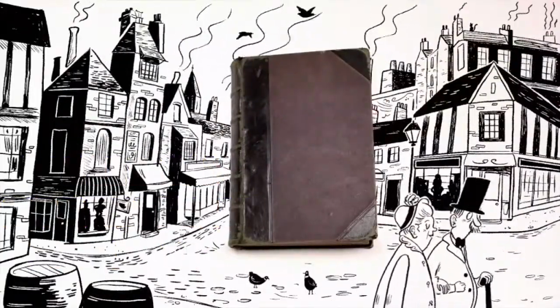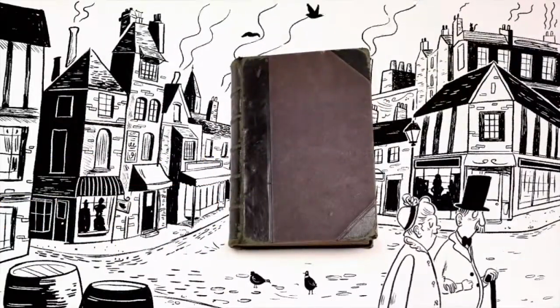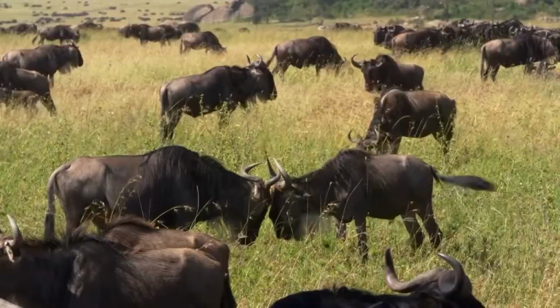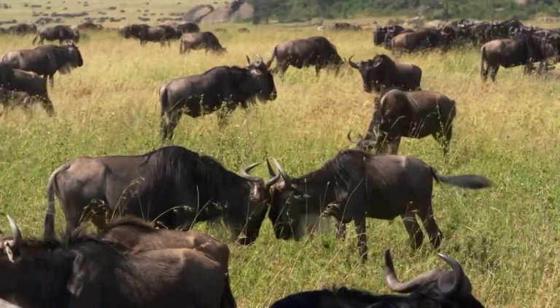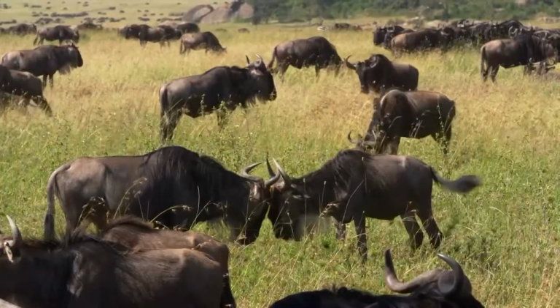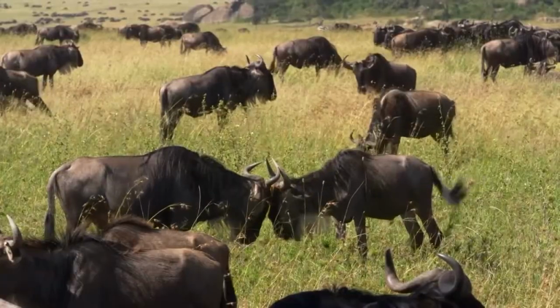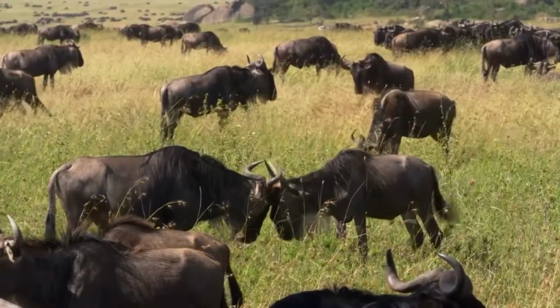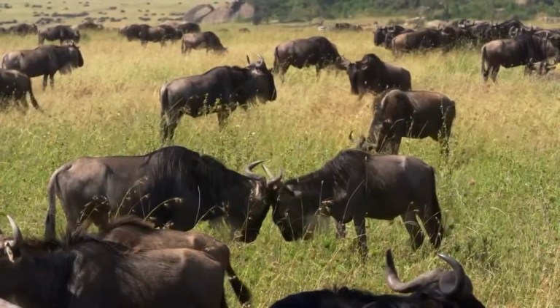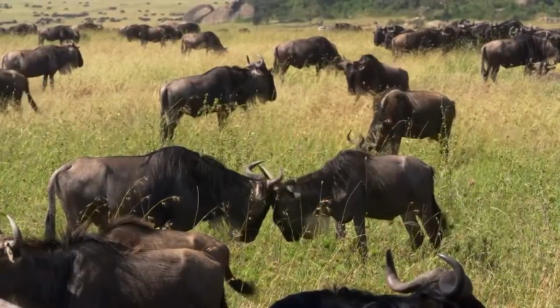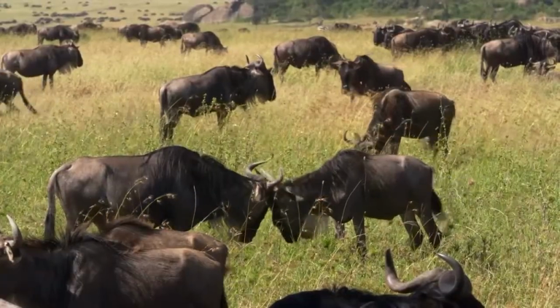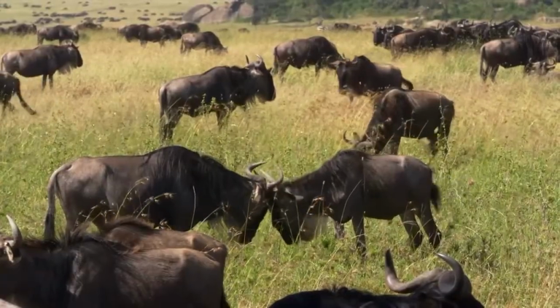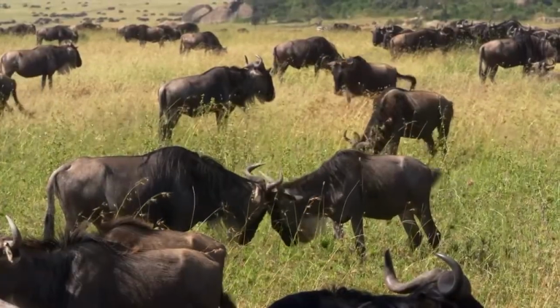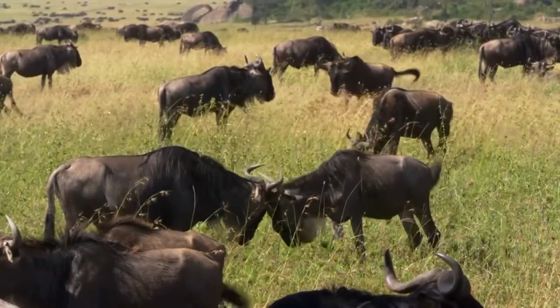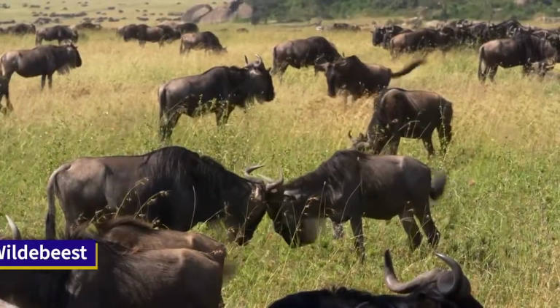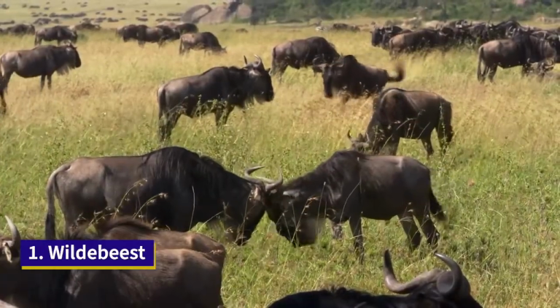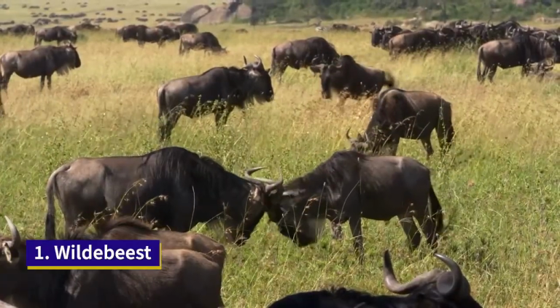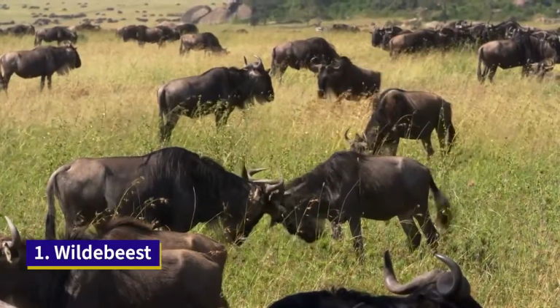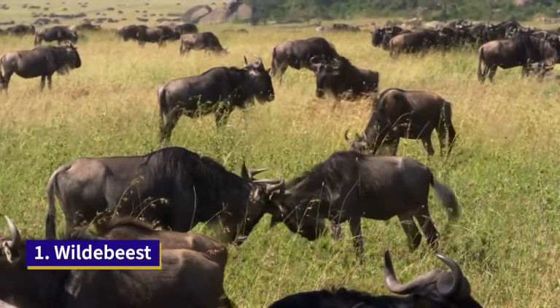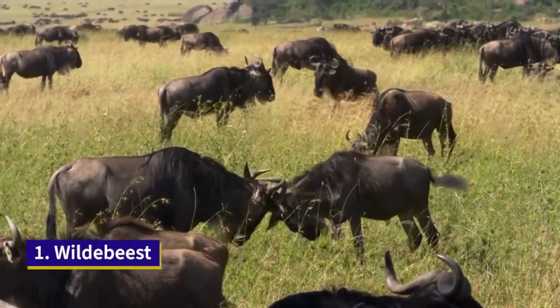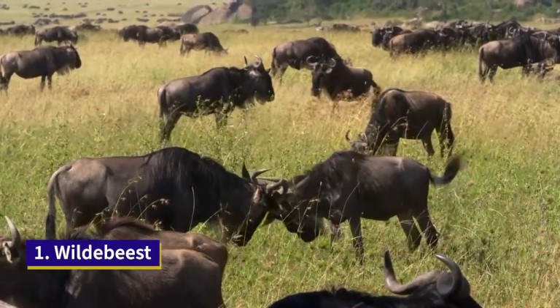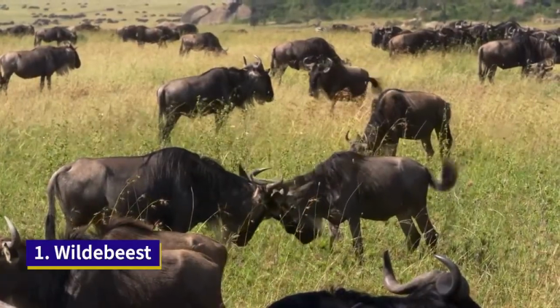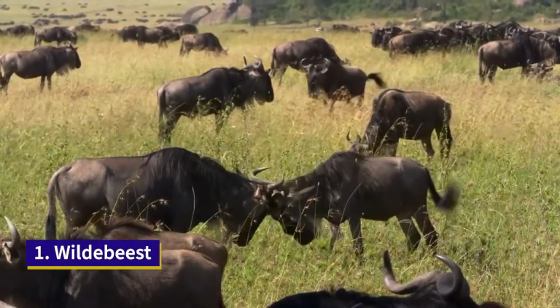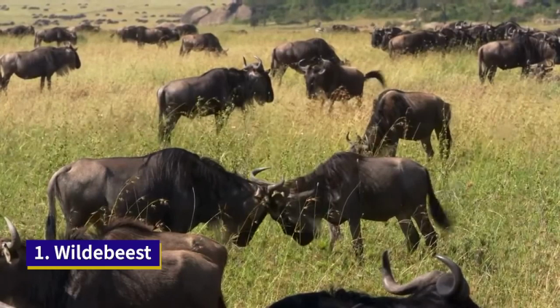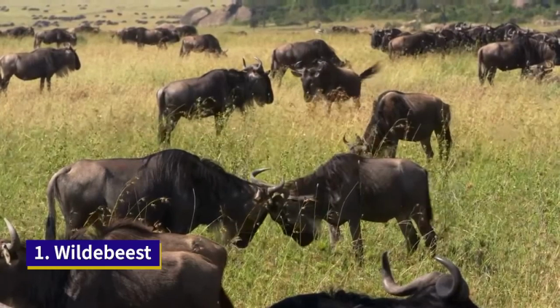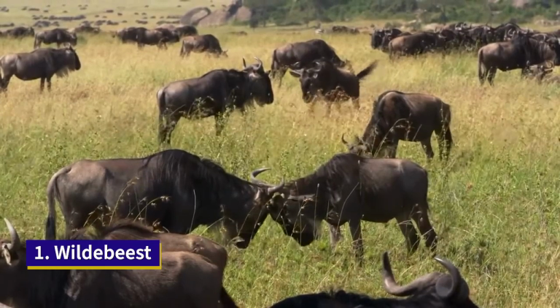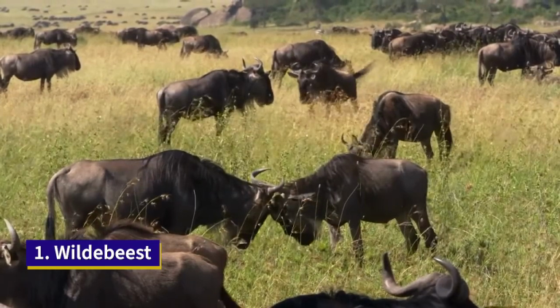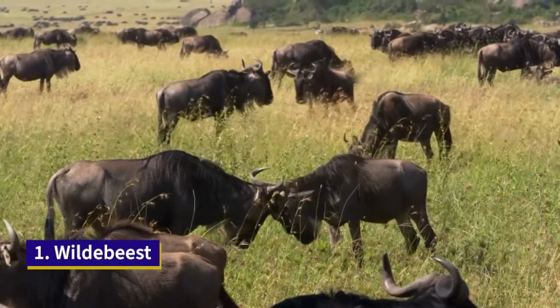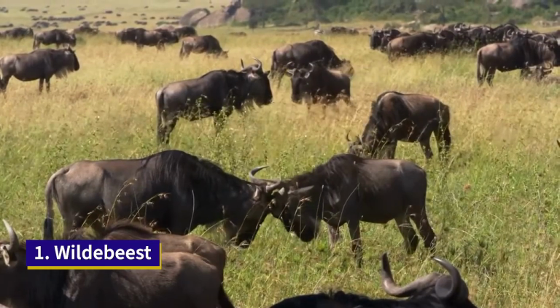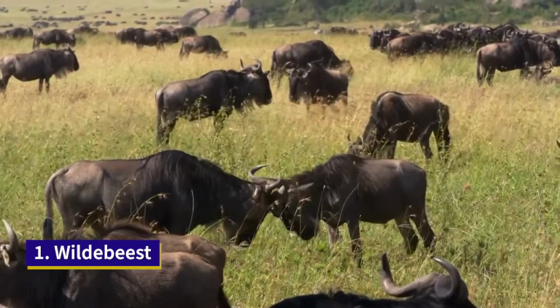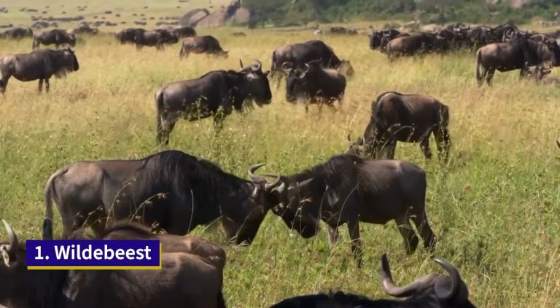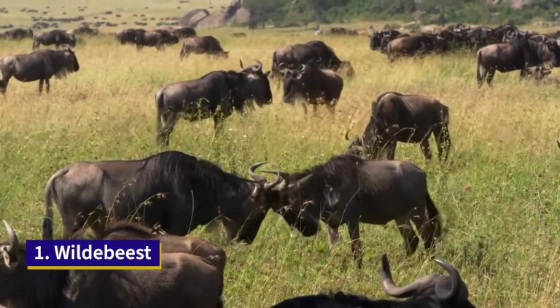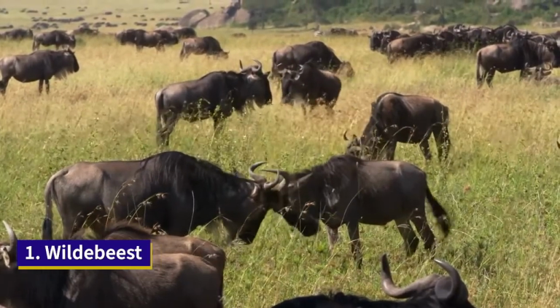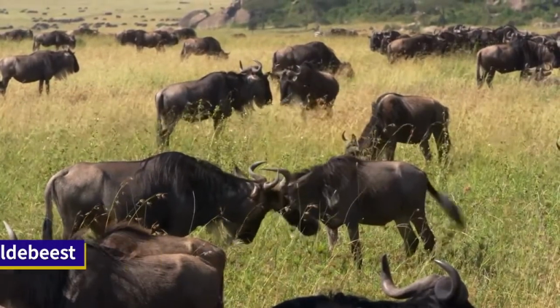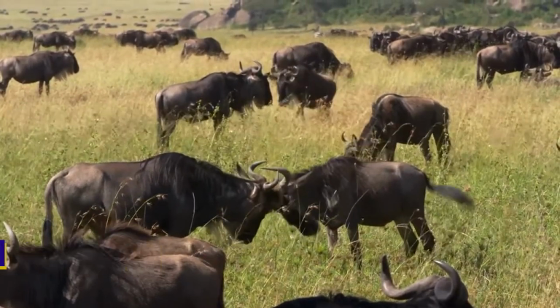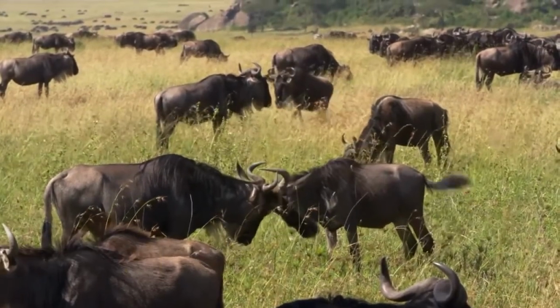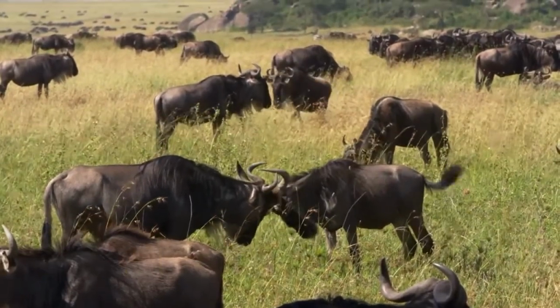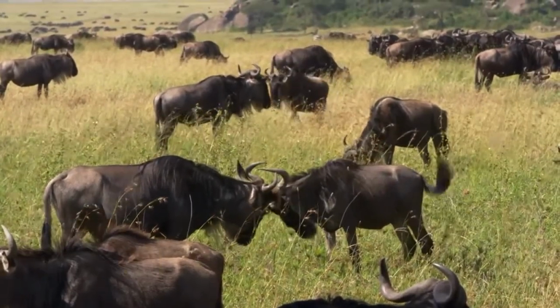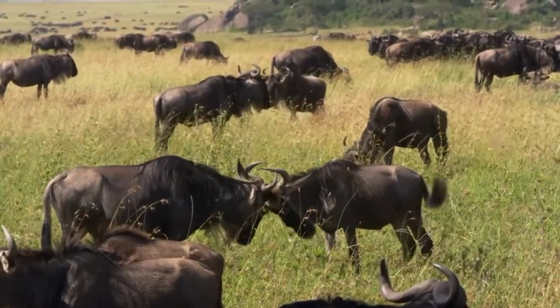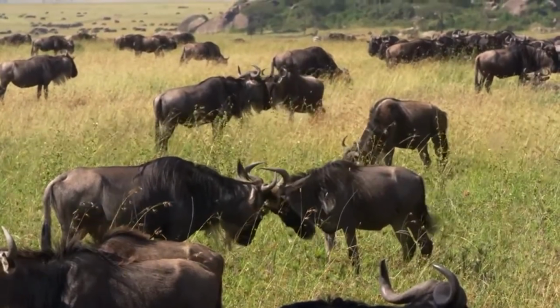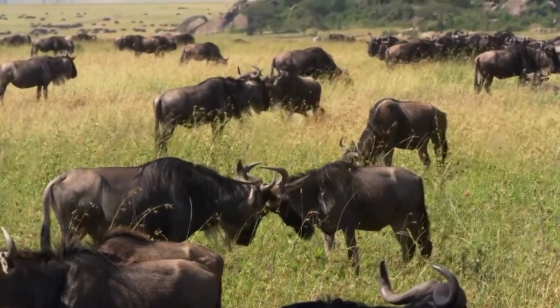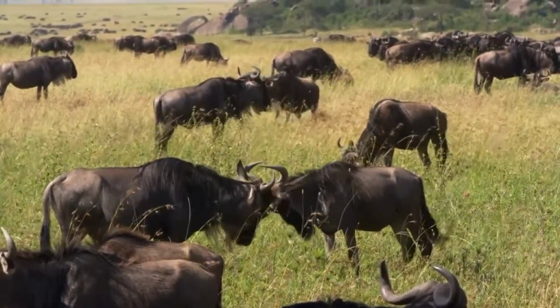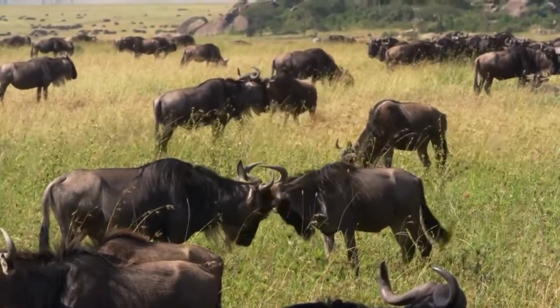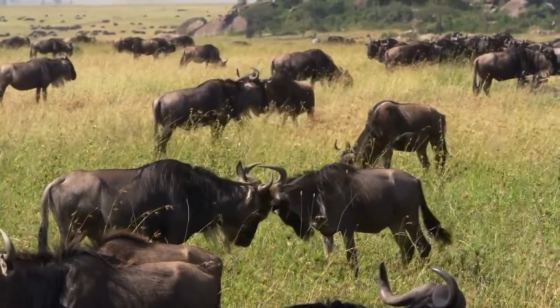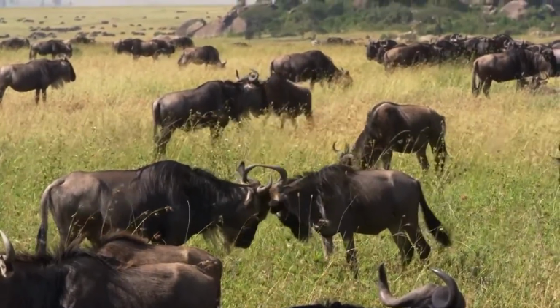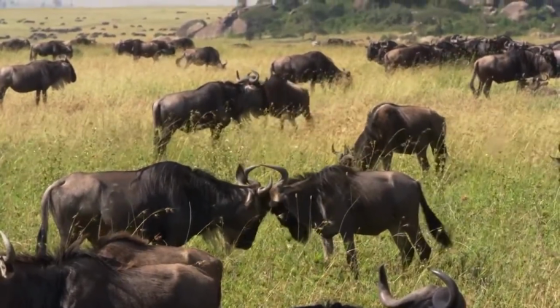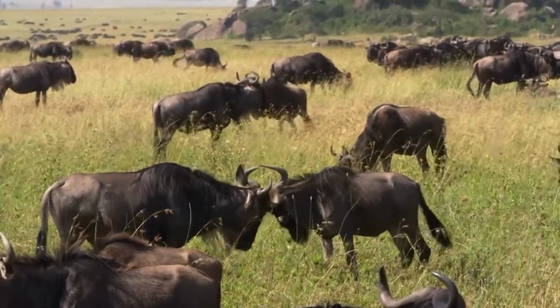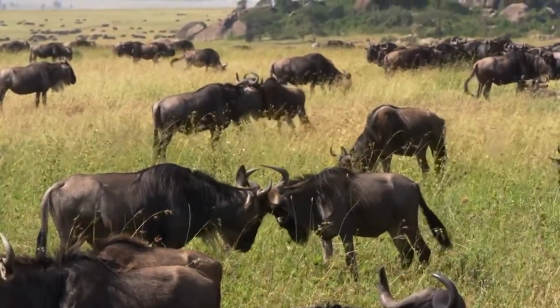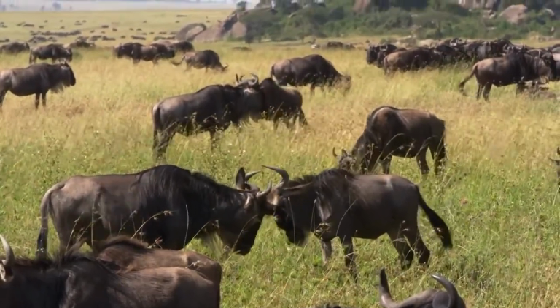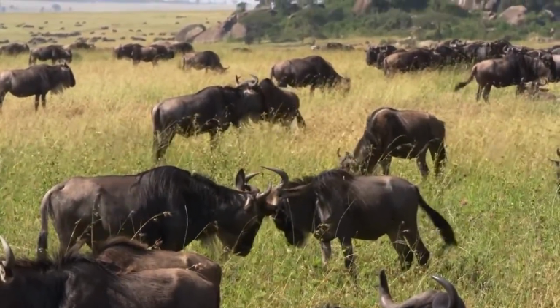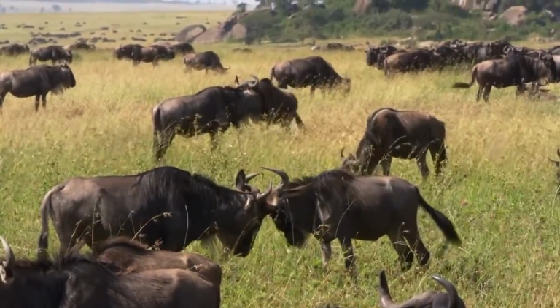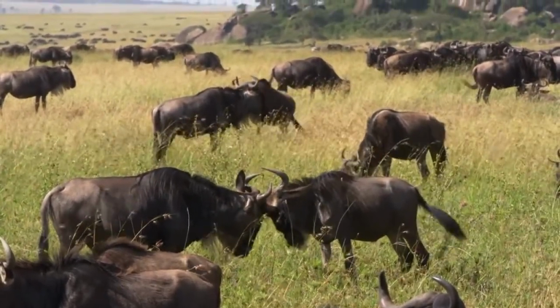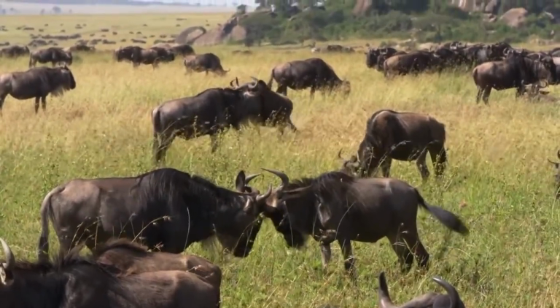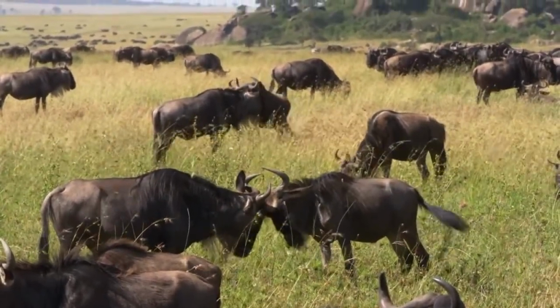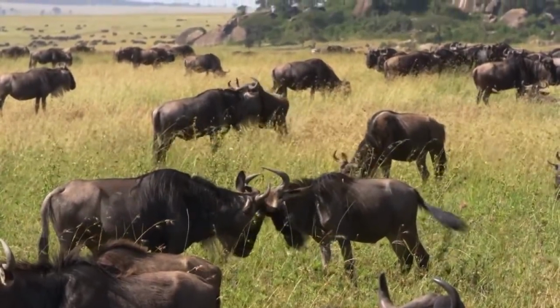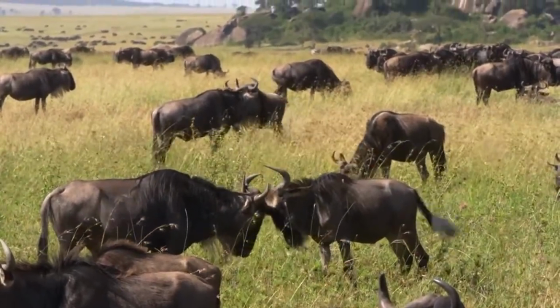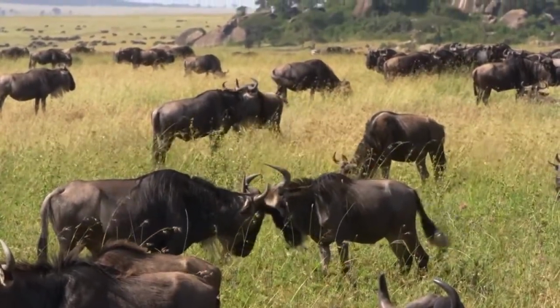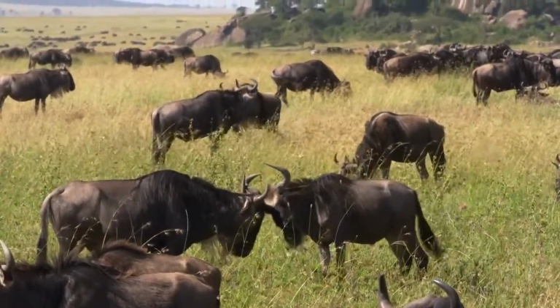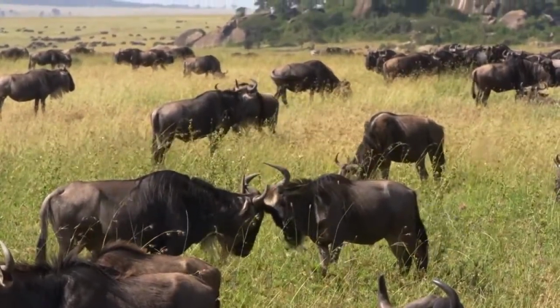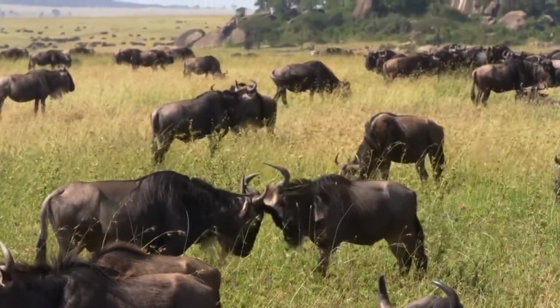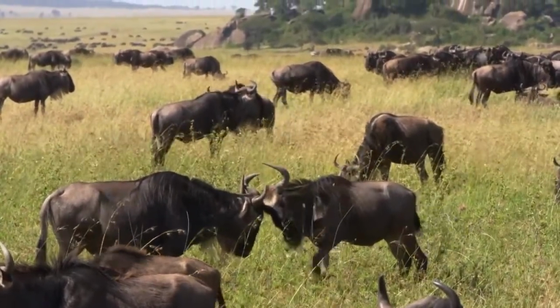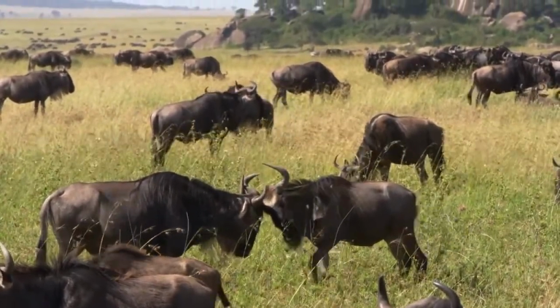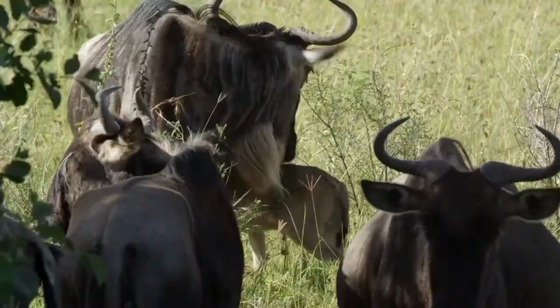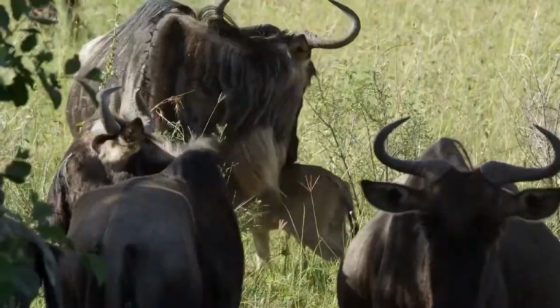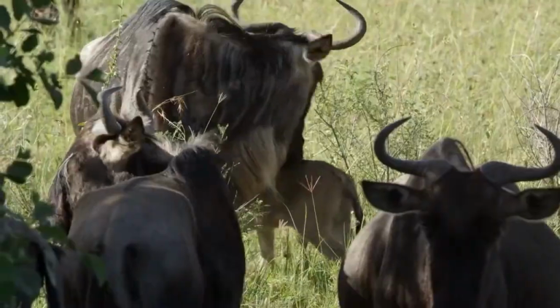The word wildebeest comes from two Dutch words and literally means wildebeest, having maintained its original Dutch spelling.